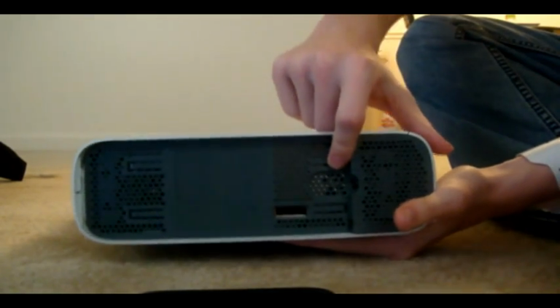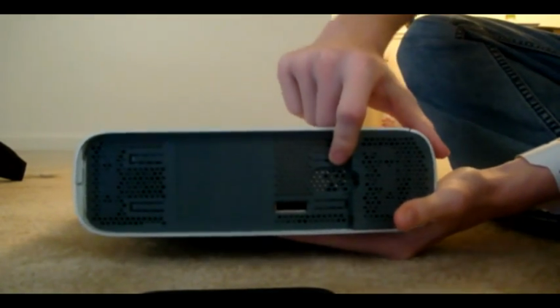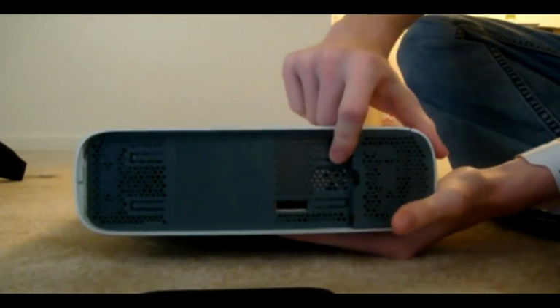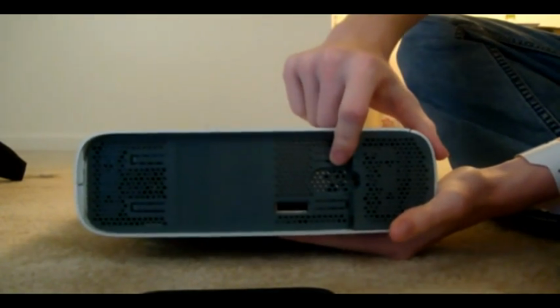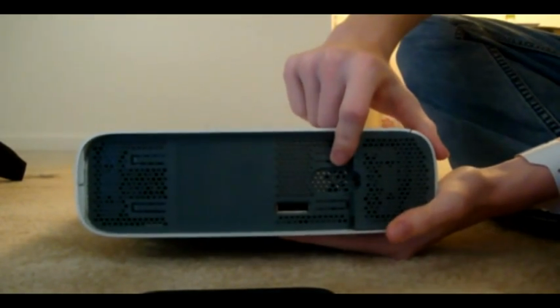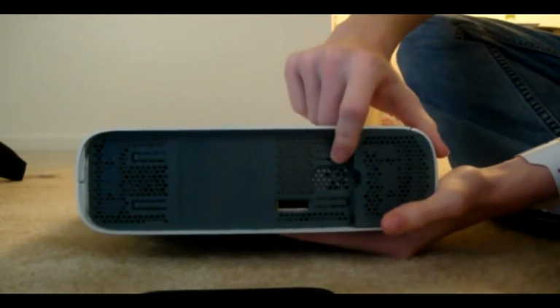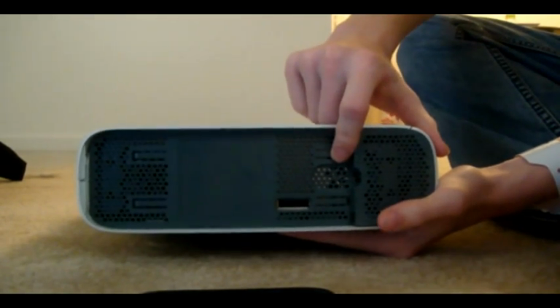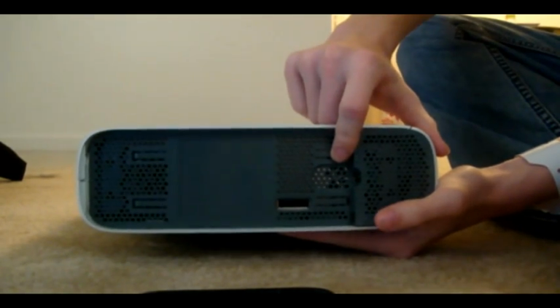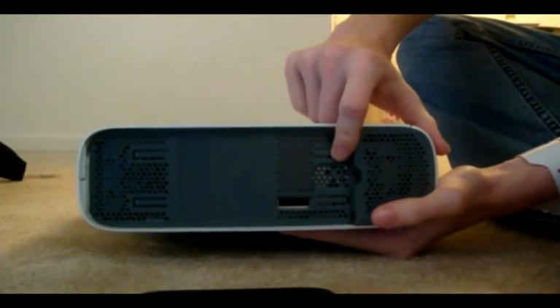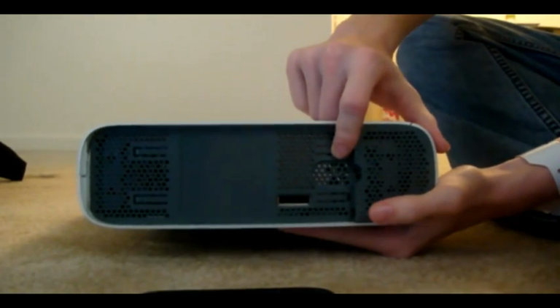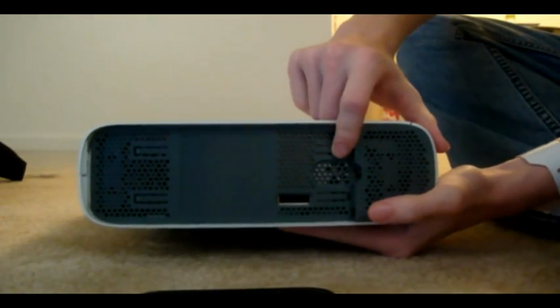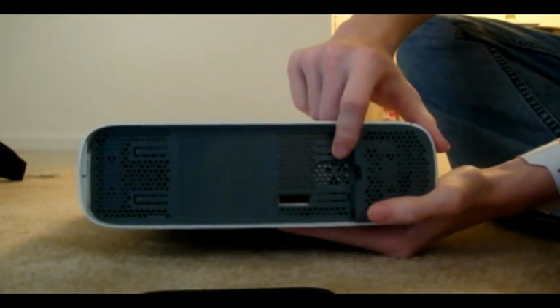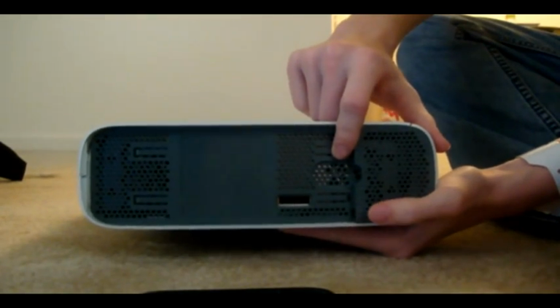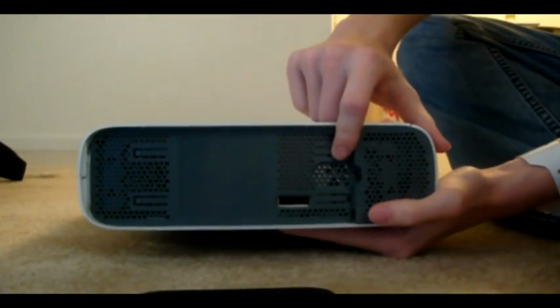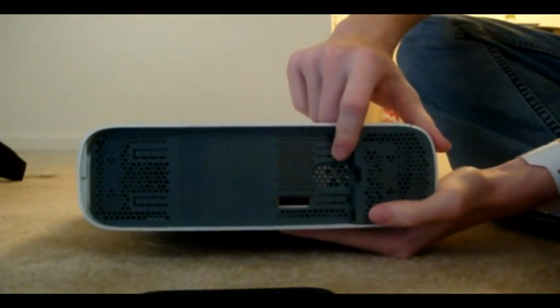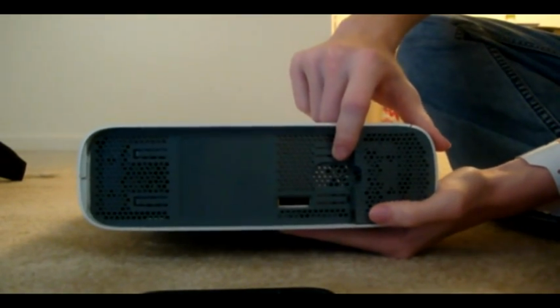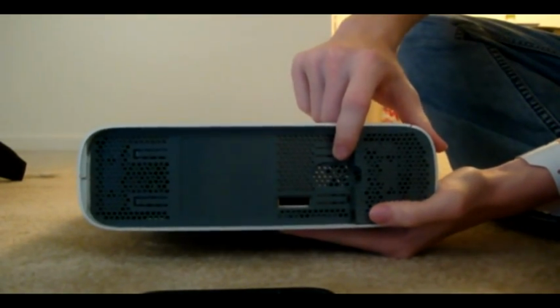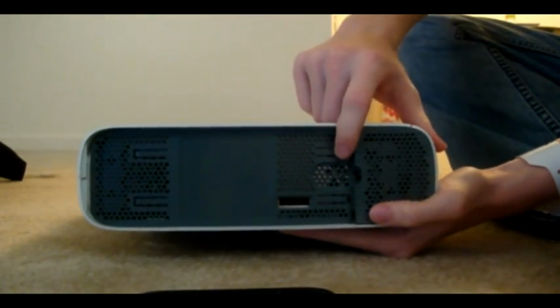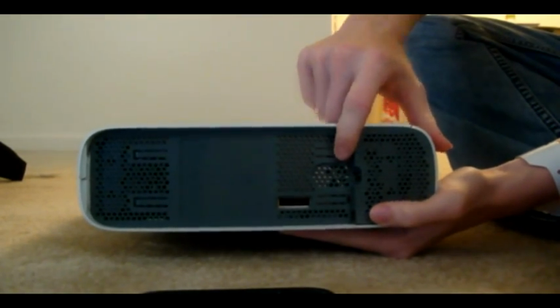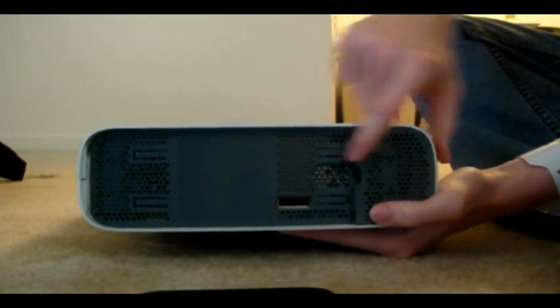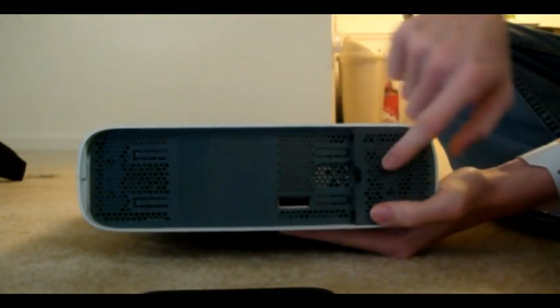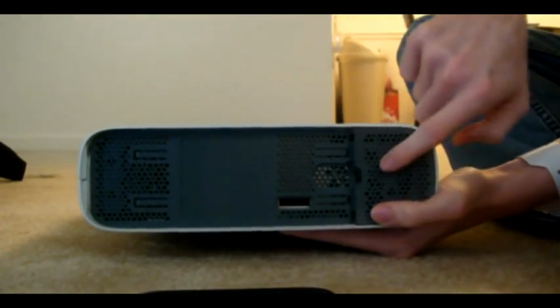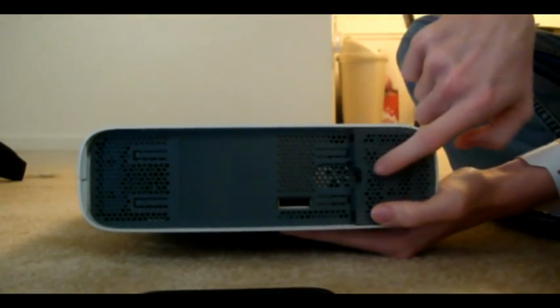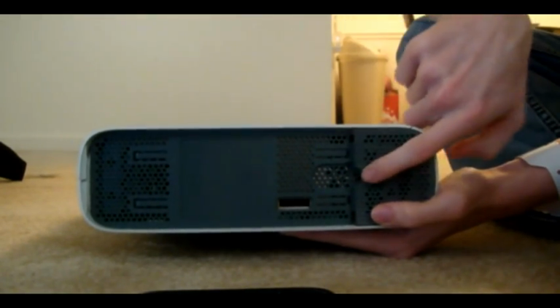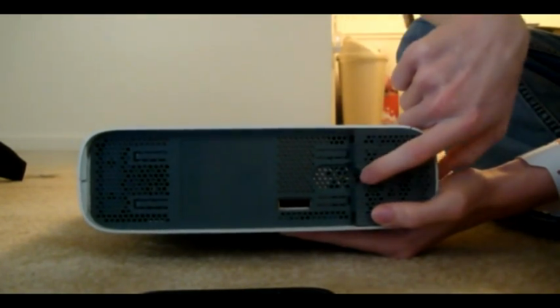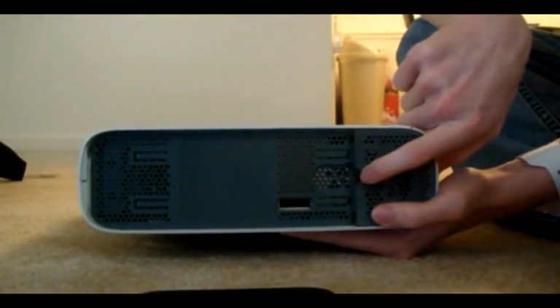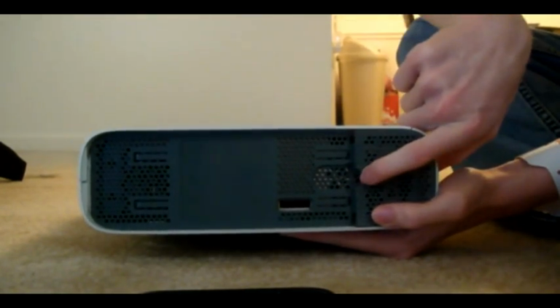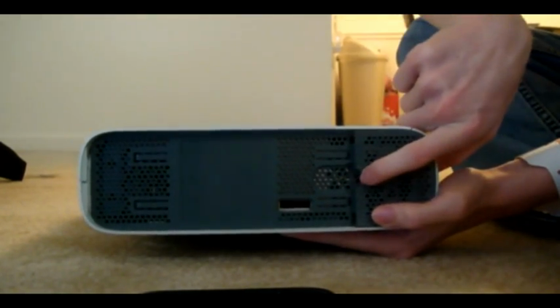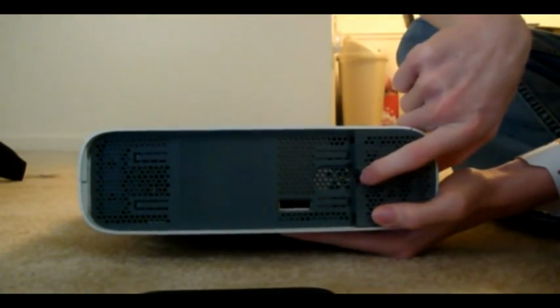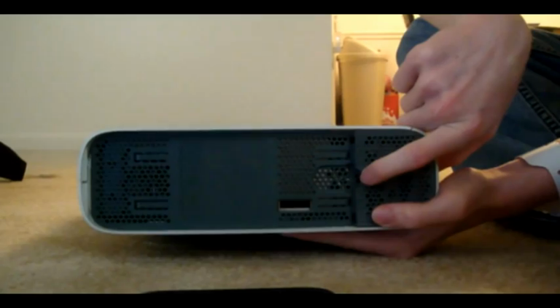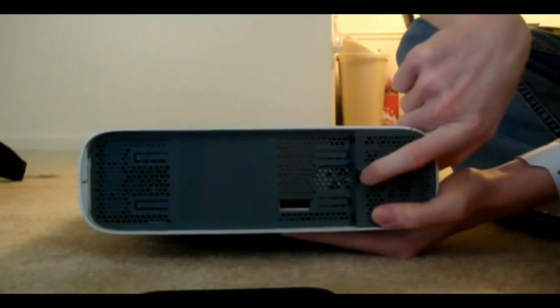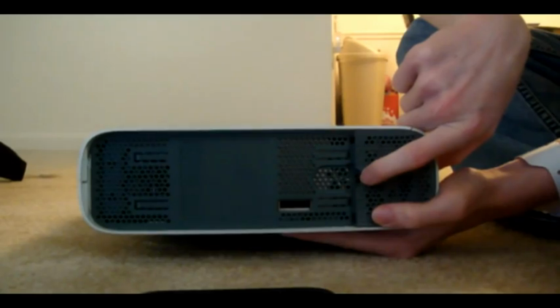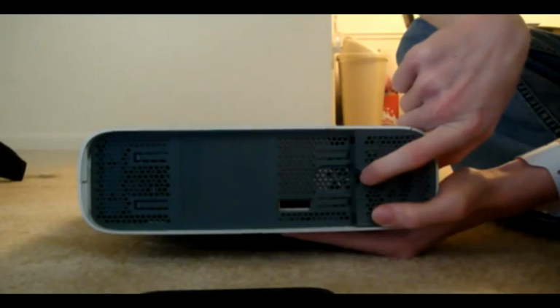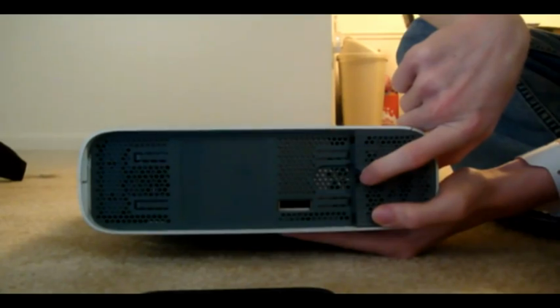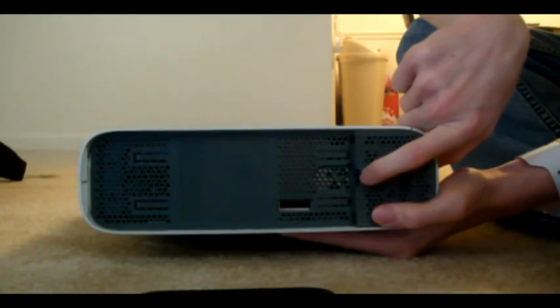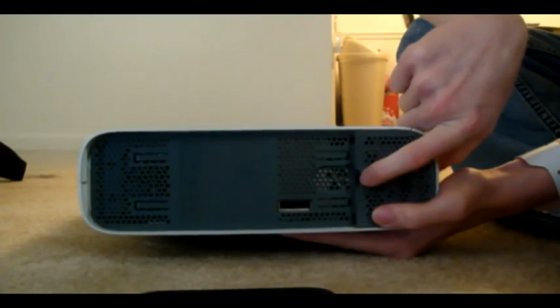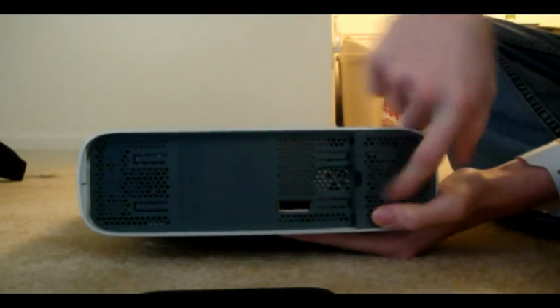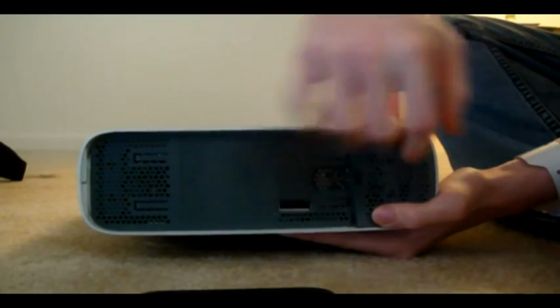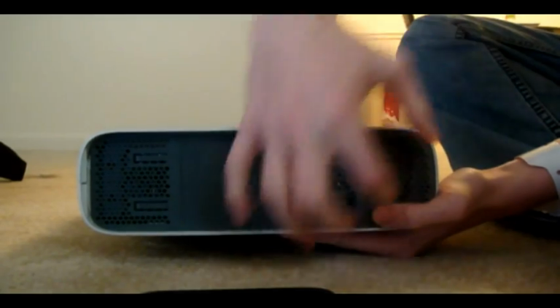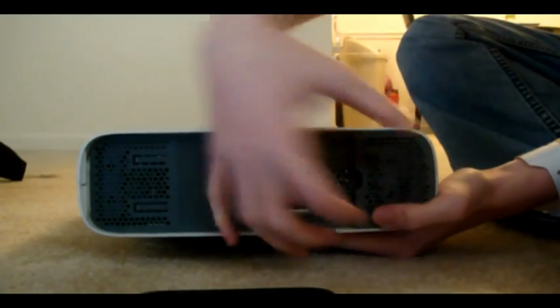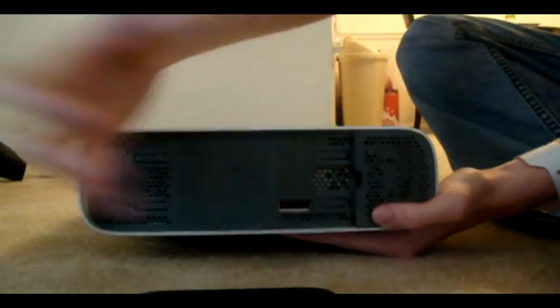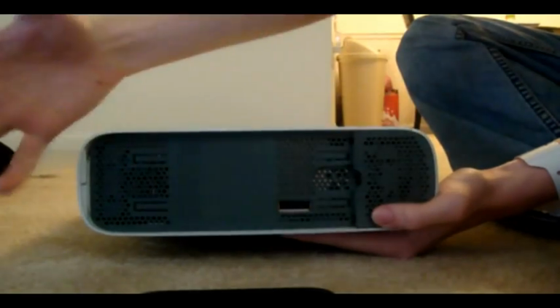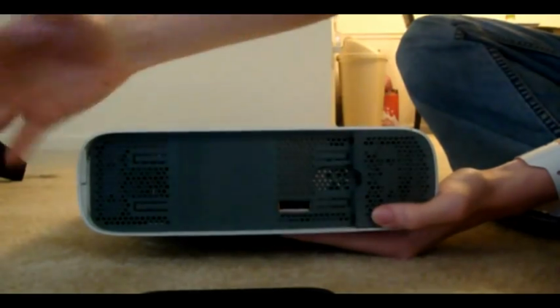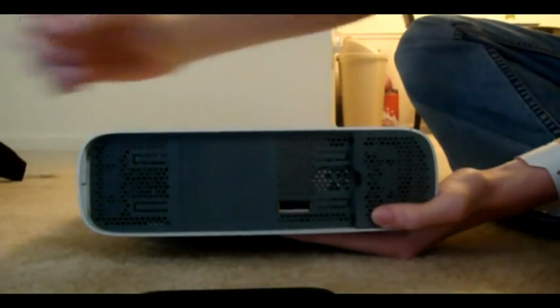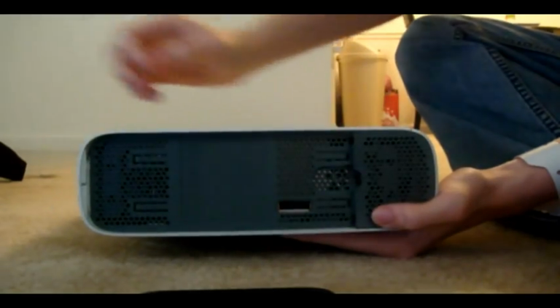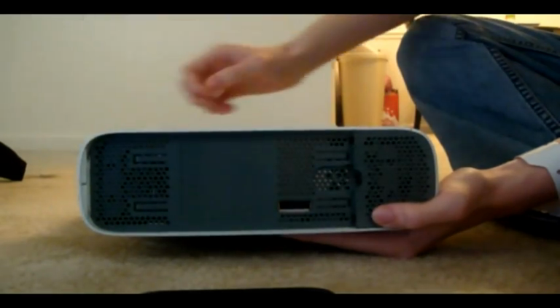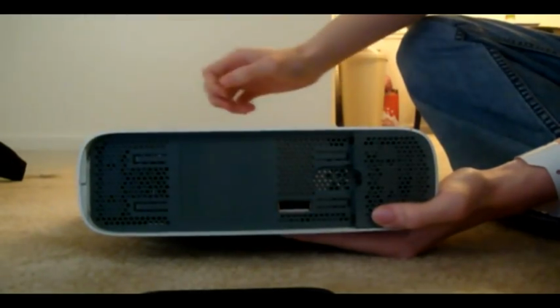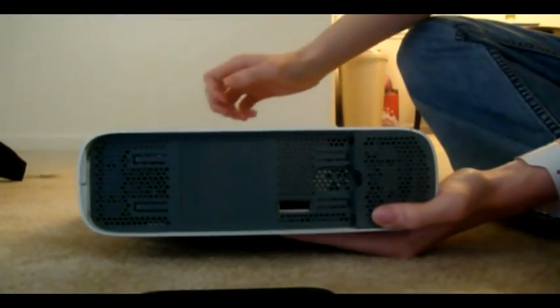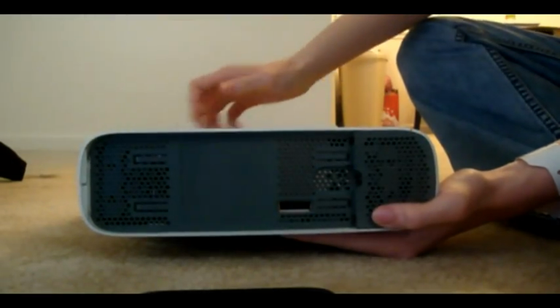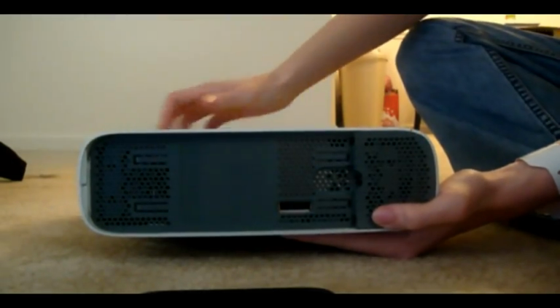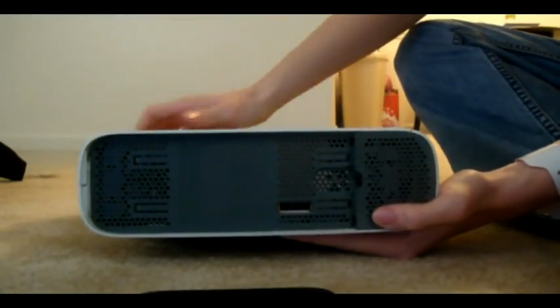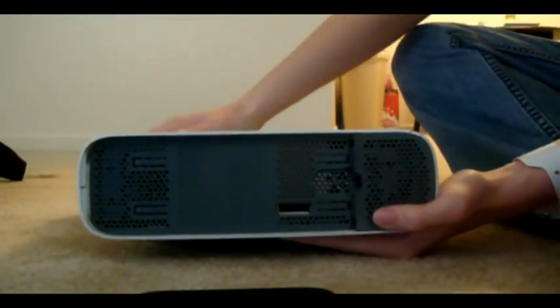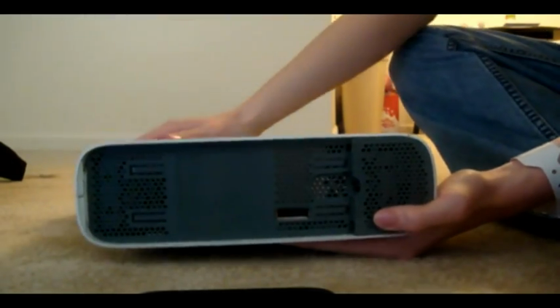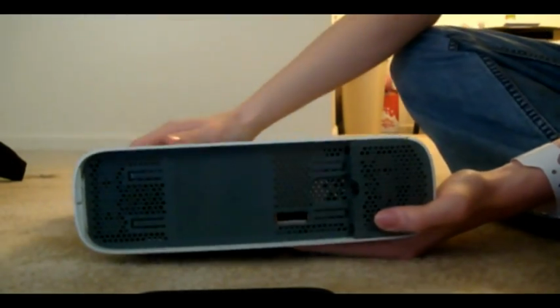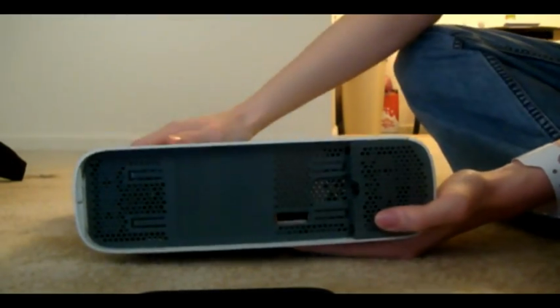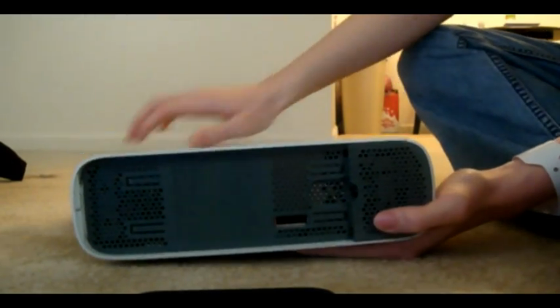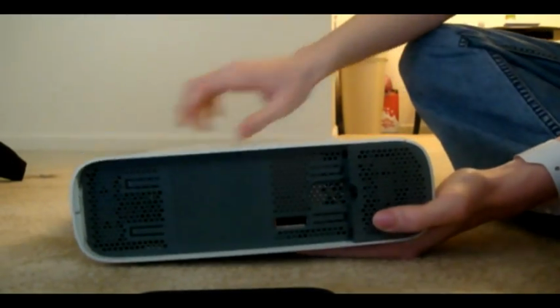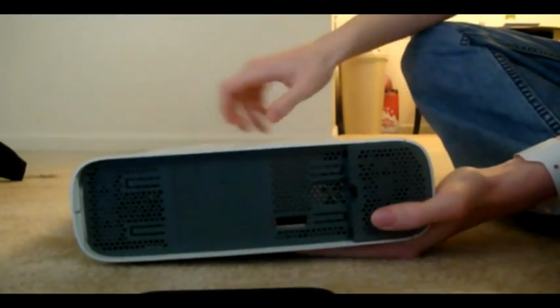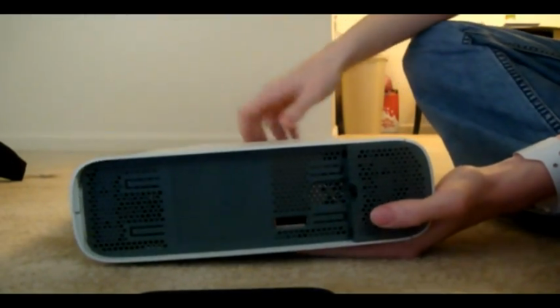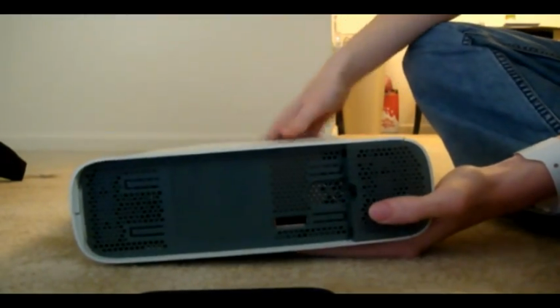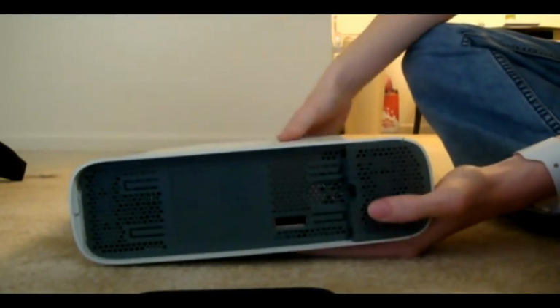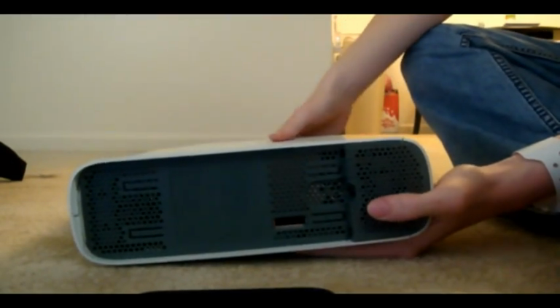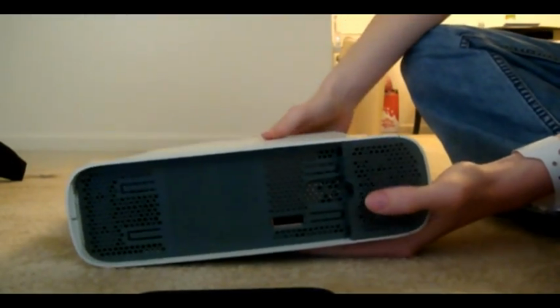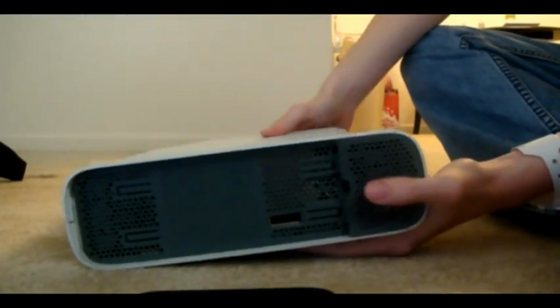If you don't know how to do that, then you pretty much have no hope. There's a tab right here that you'll press, pull off the hard drive, and that'll be it.